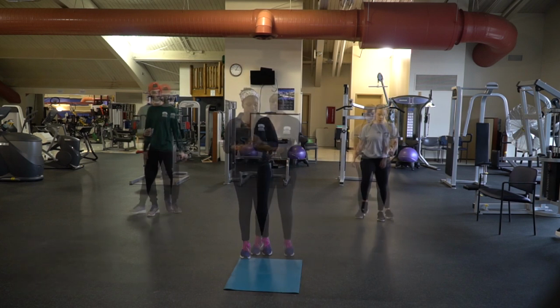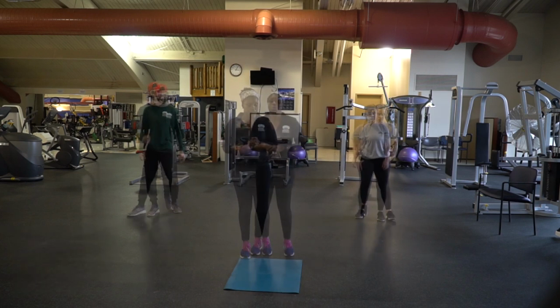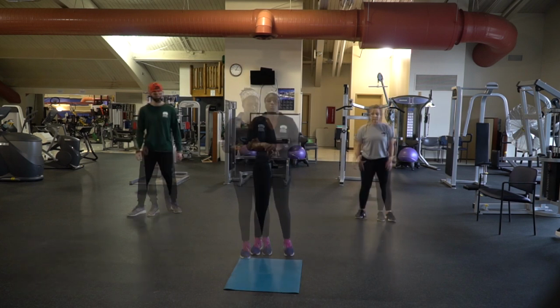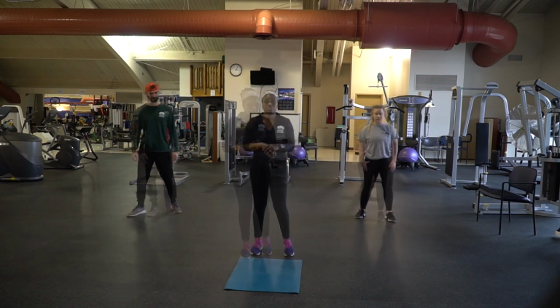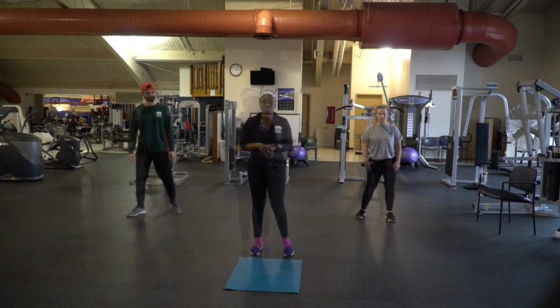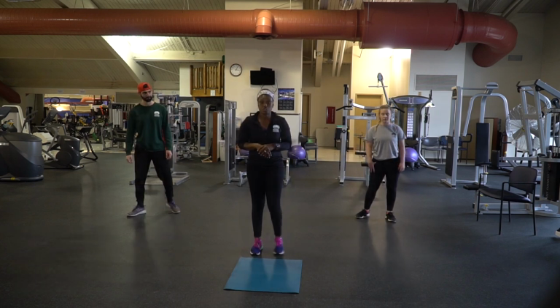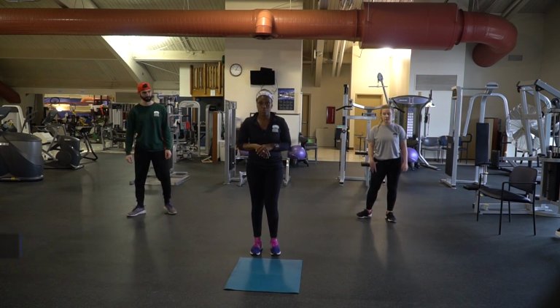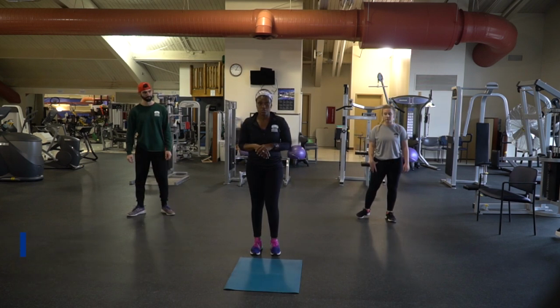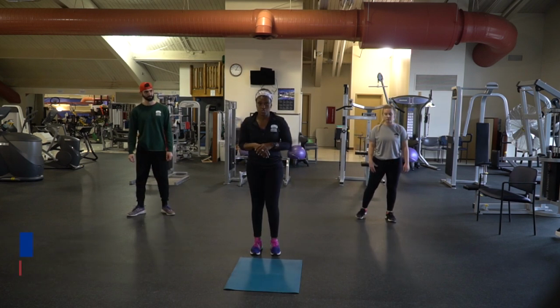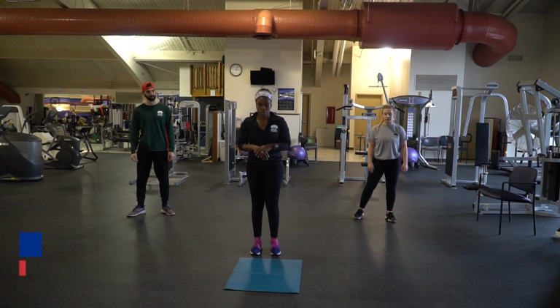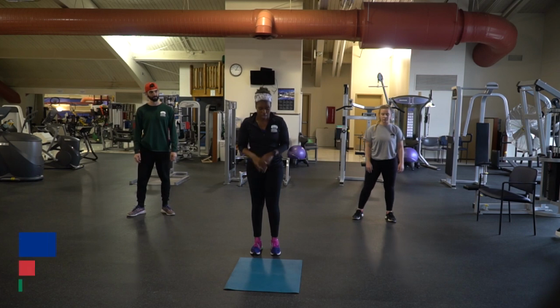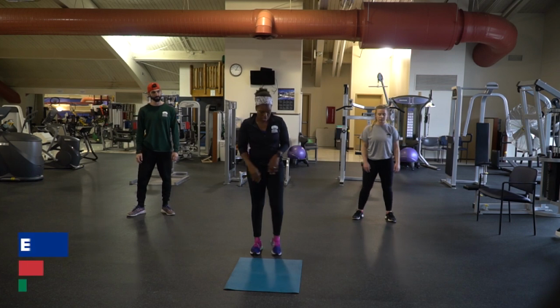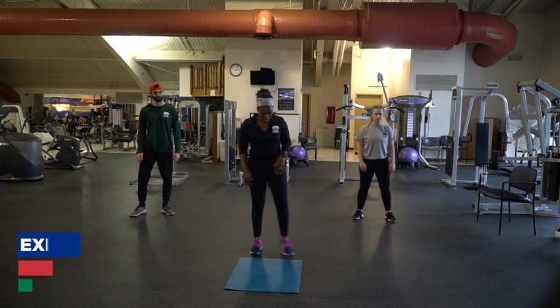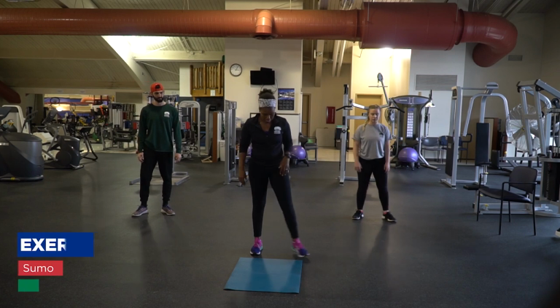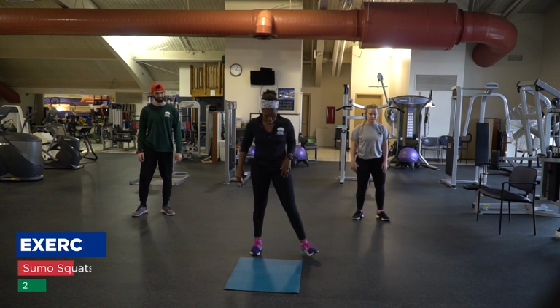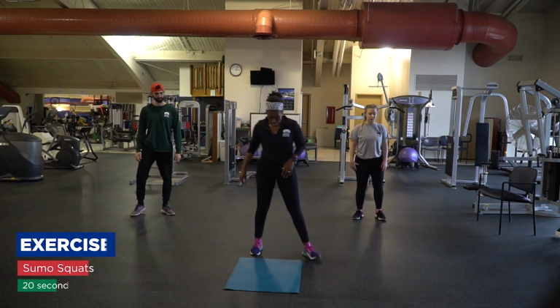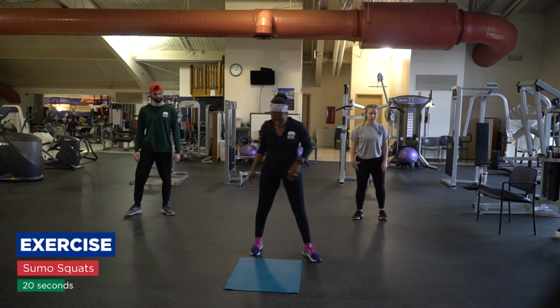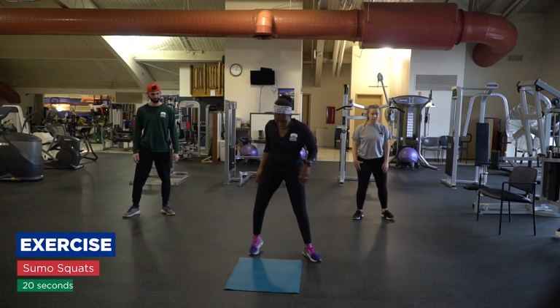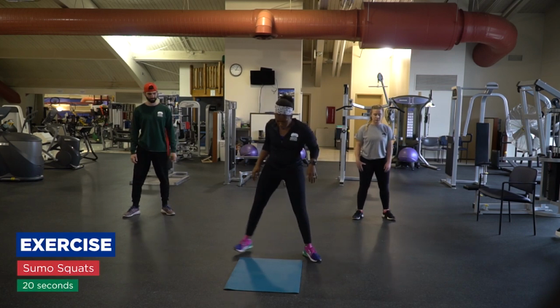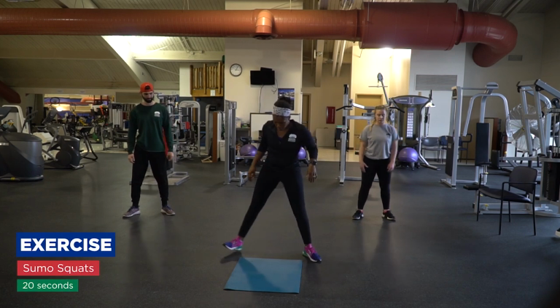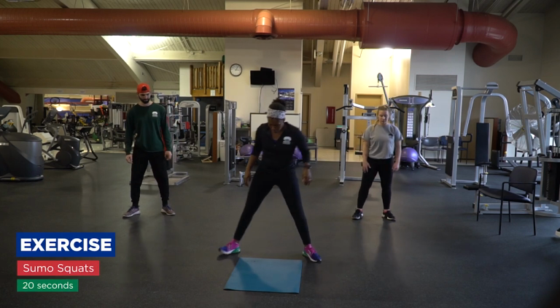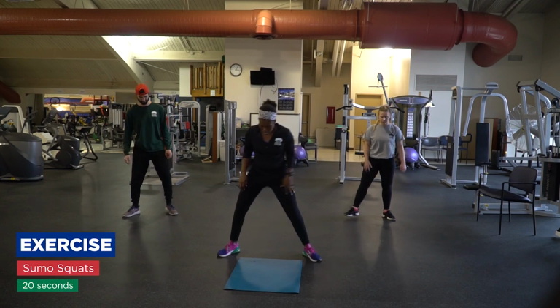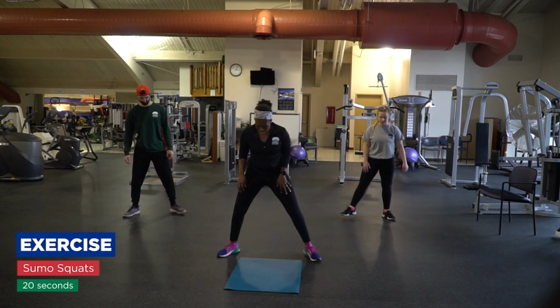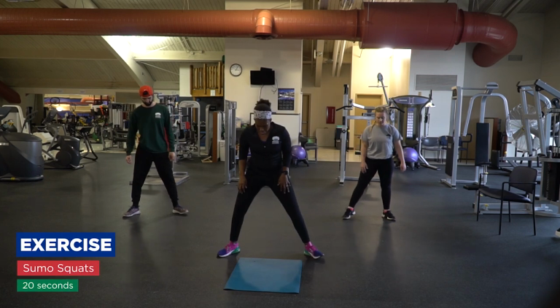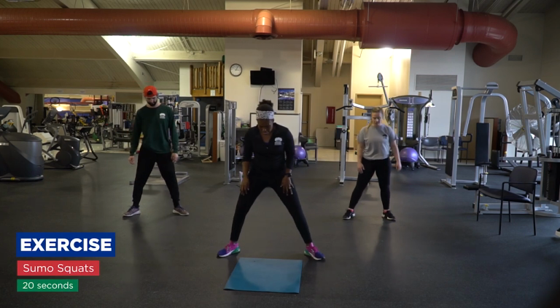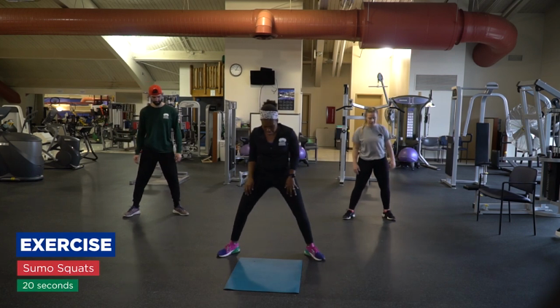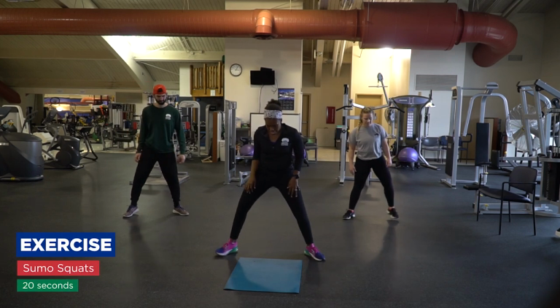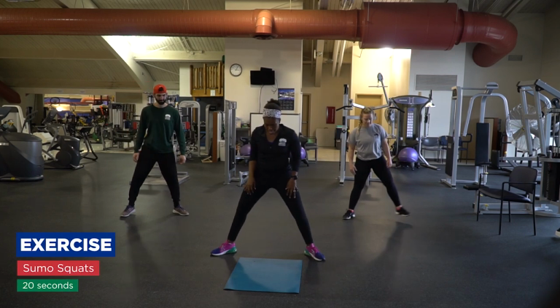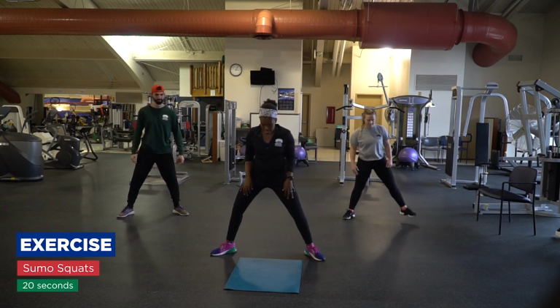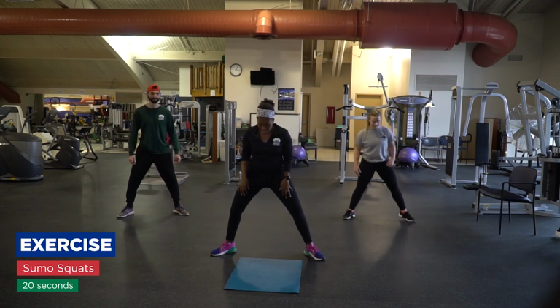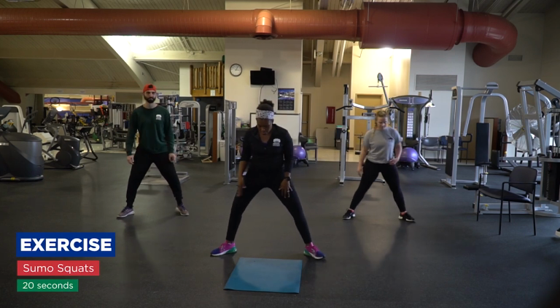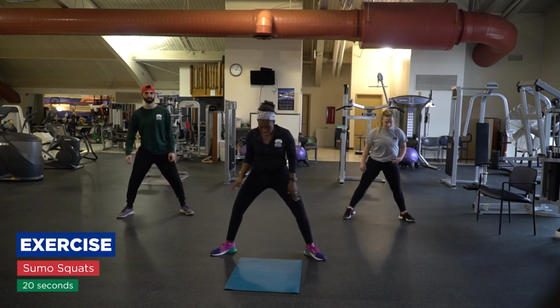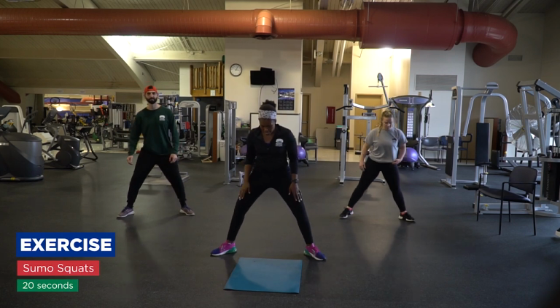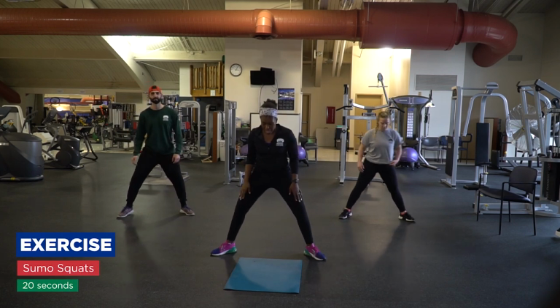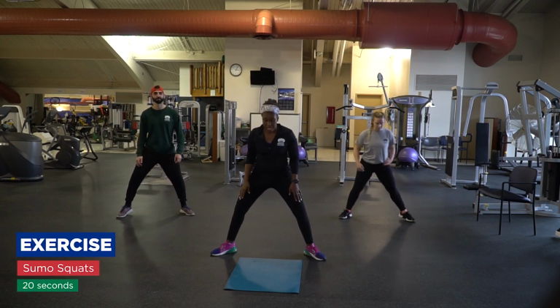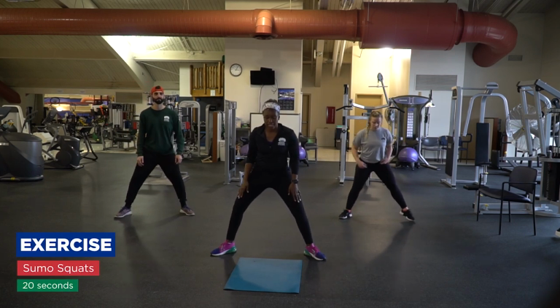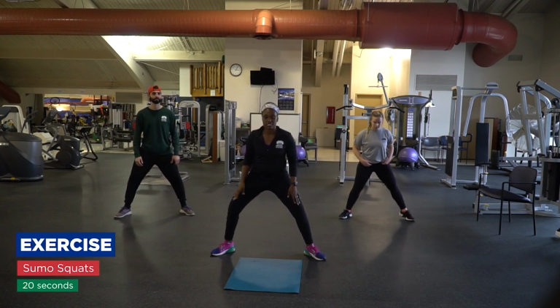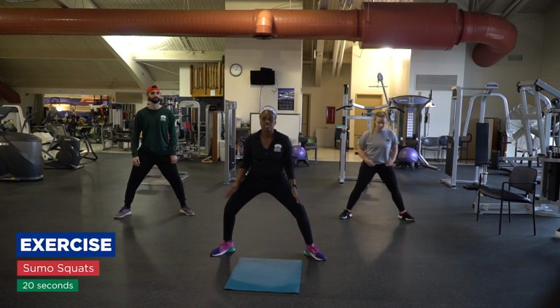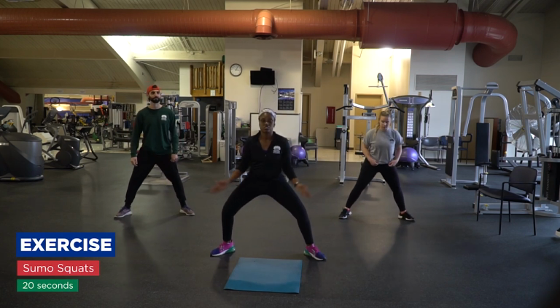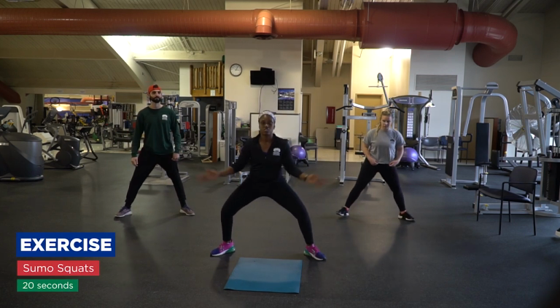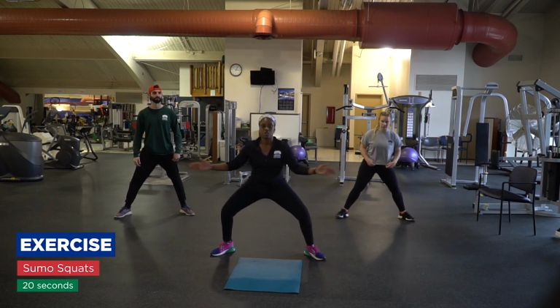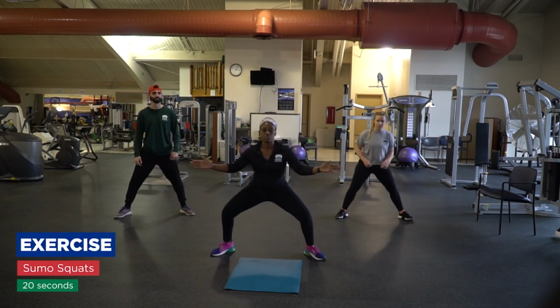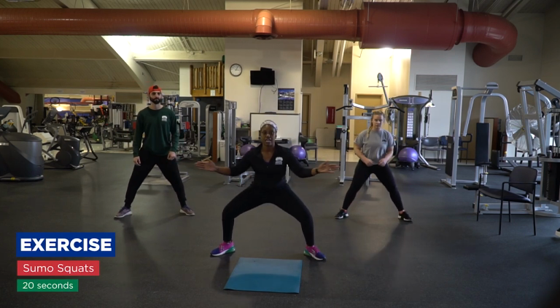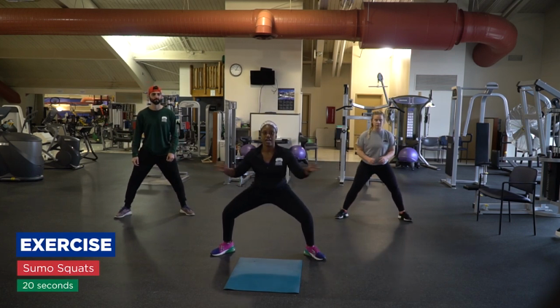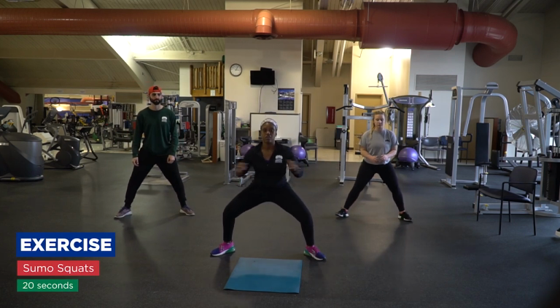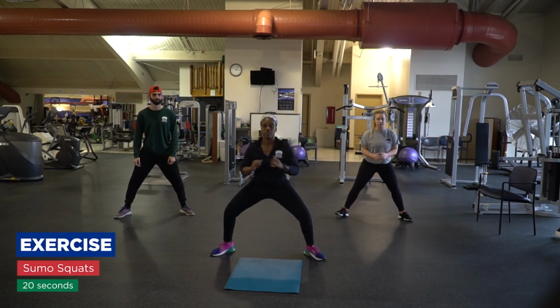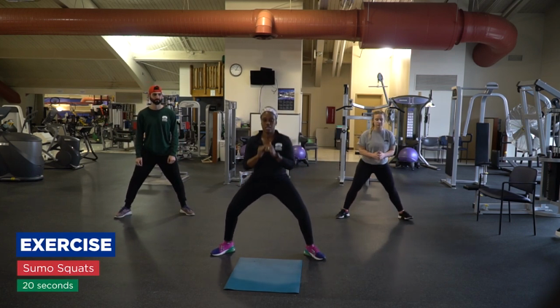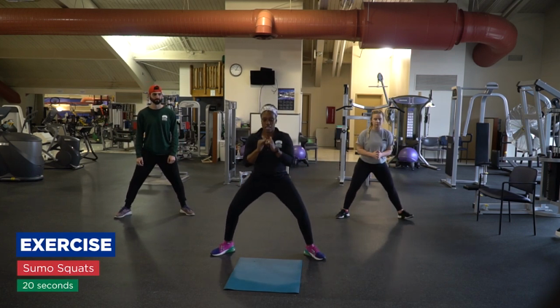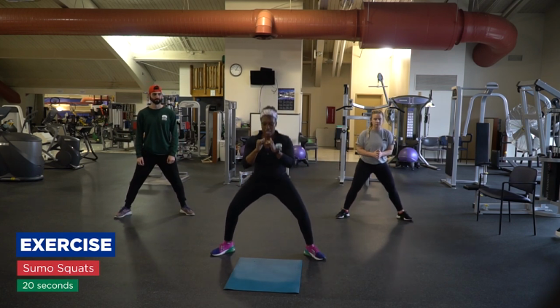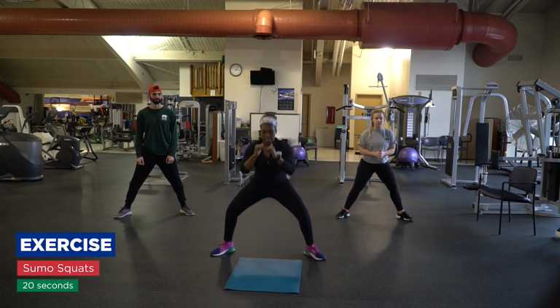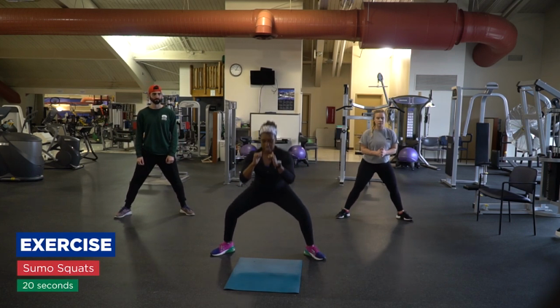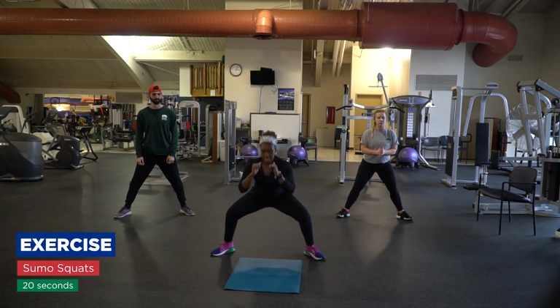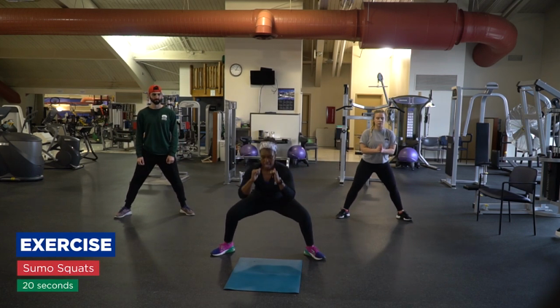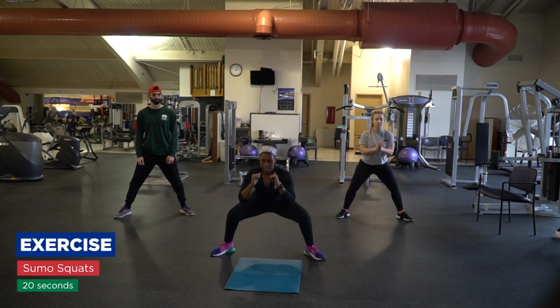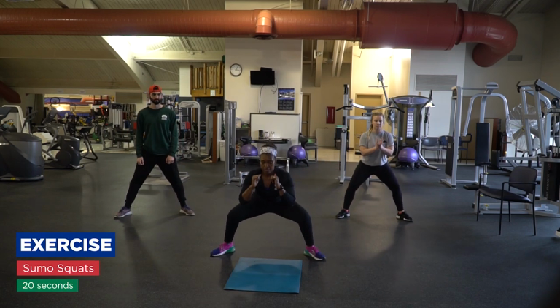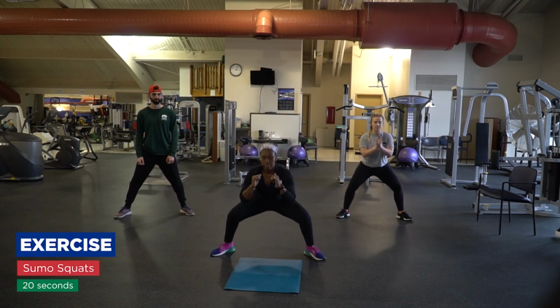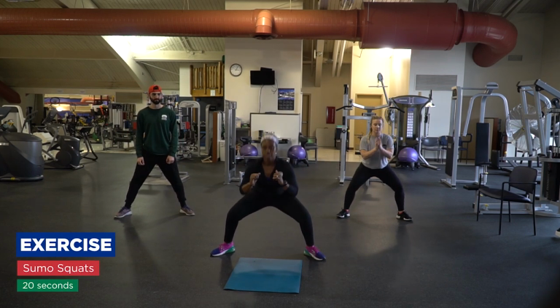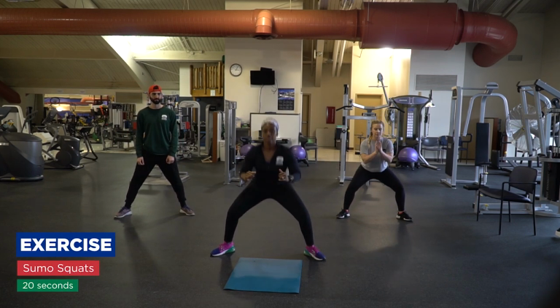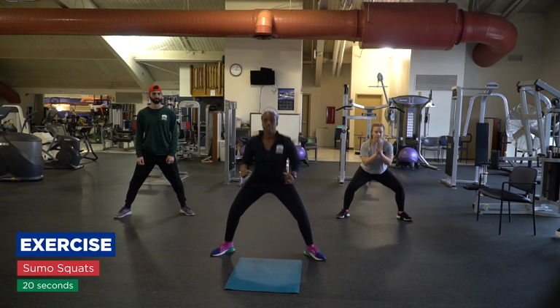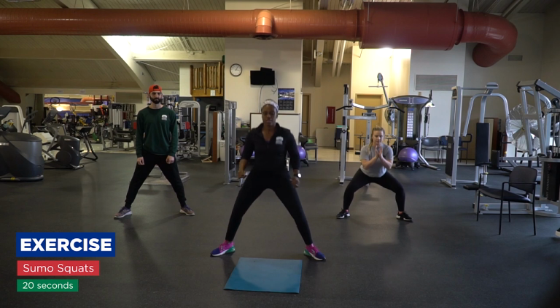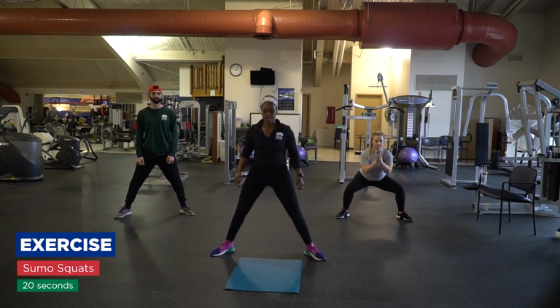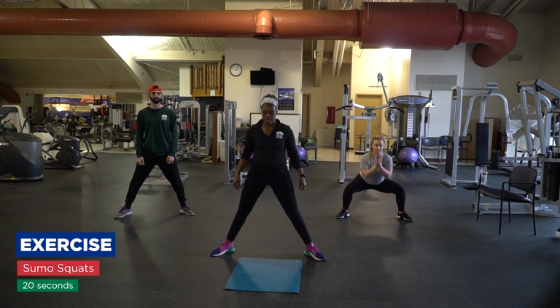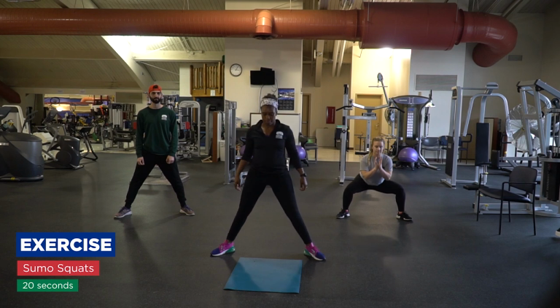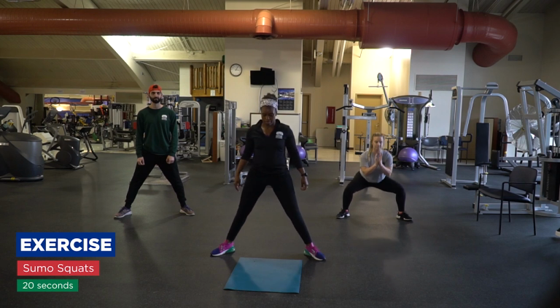Now with sumo squat — wide knees, wide legs, toes out, down and up.